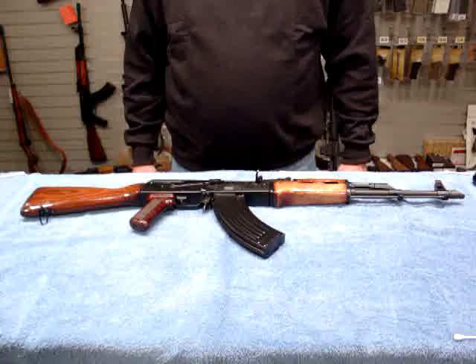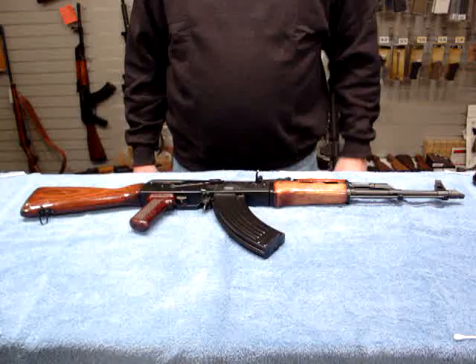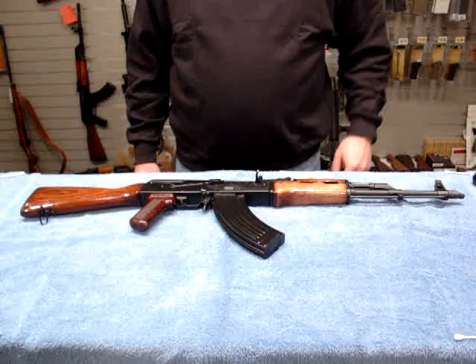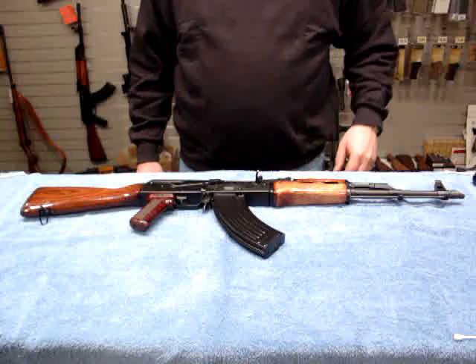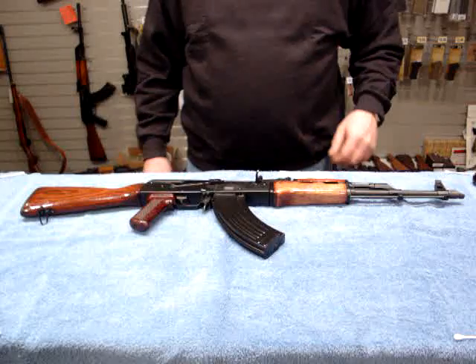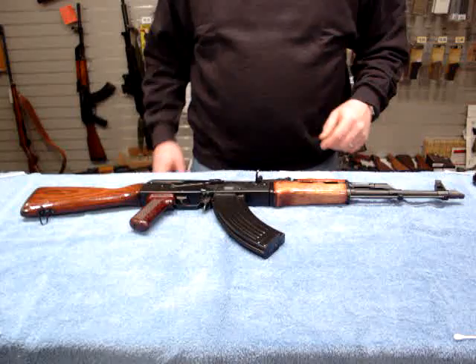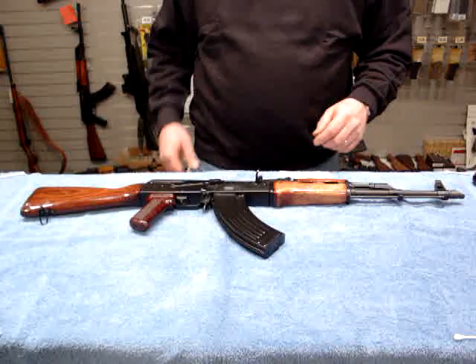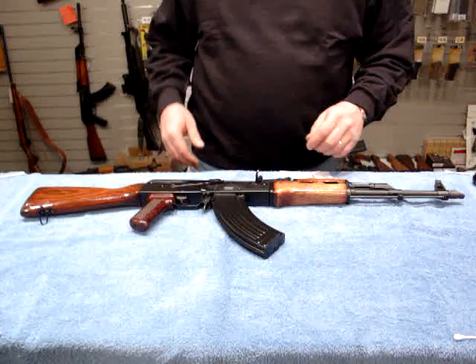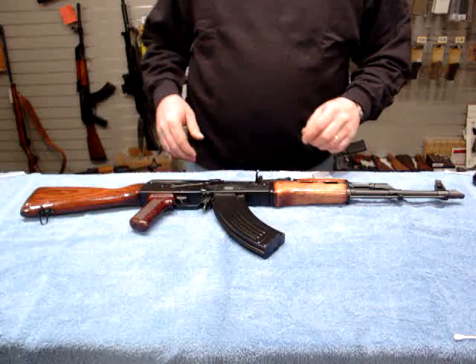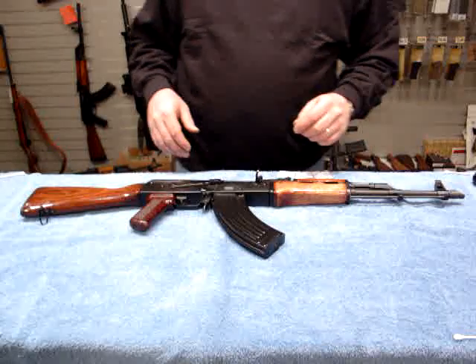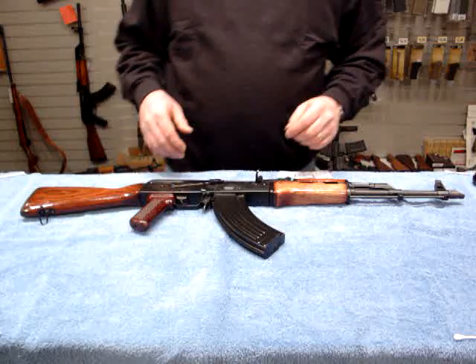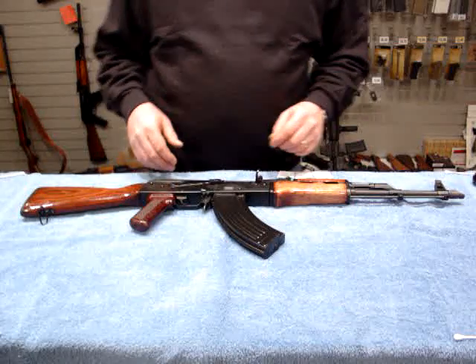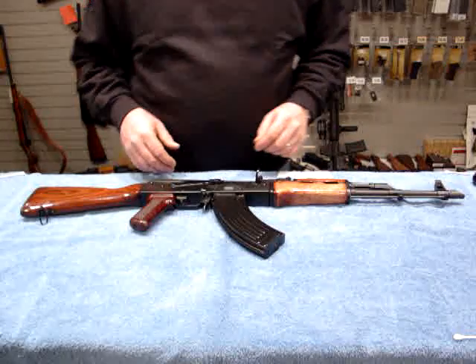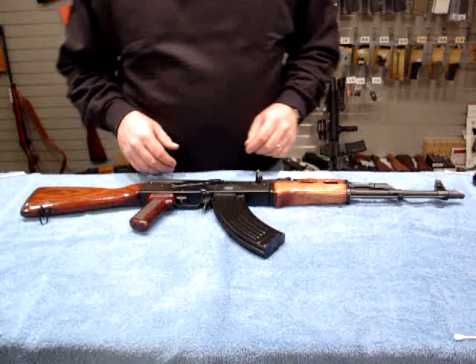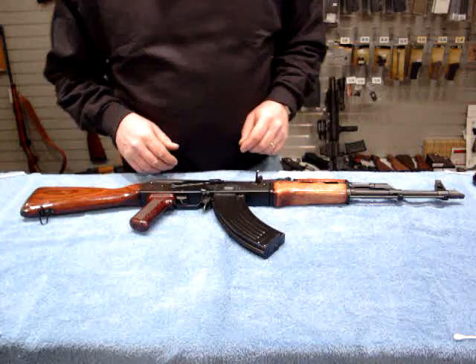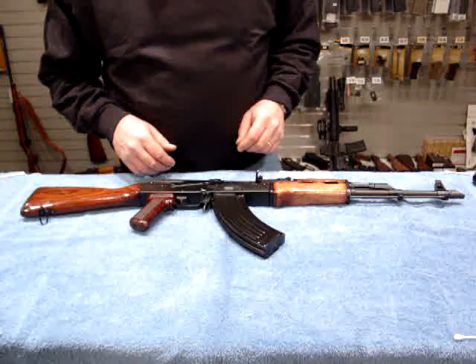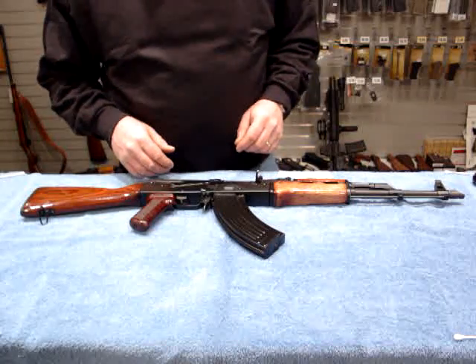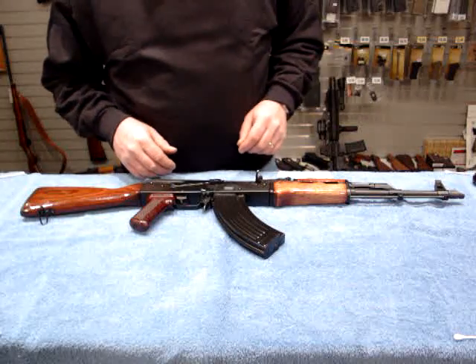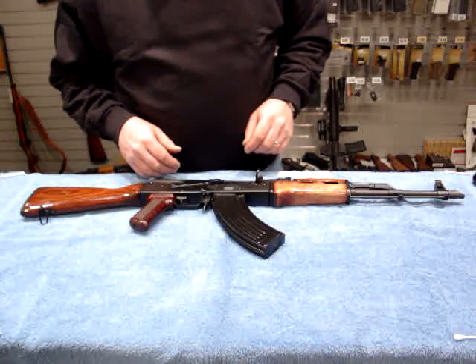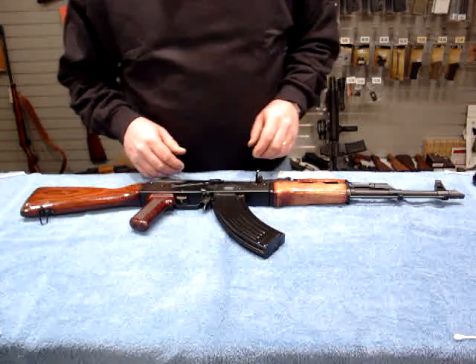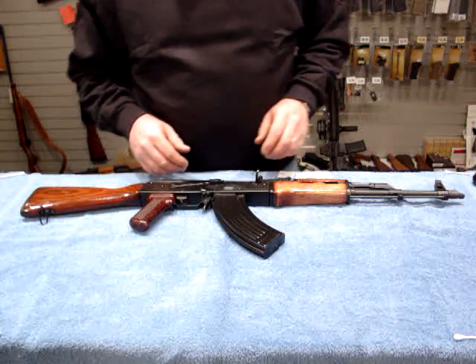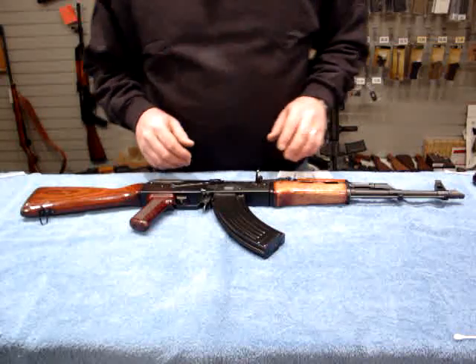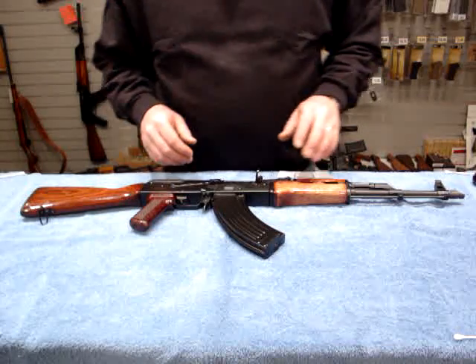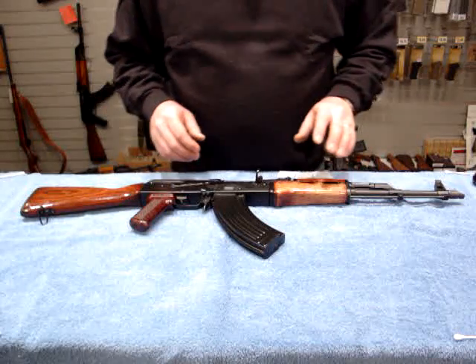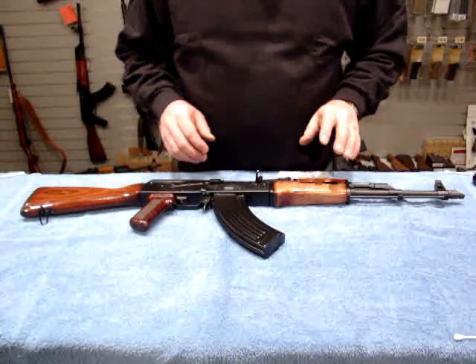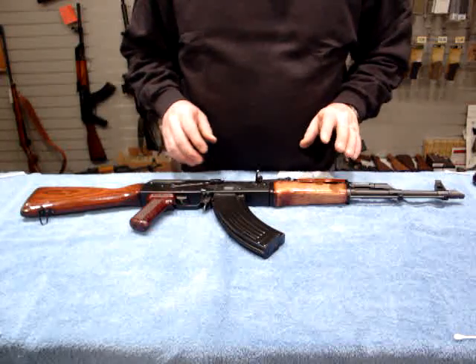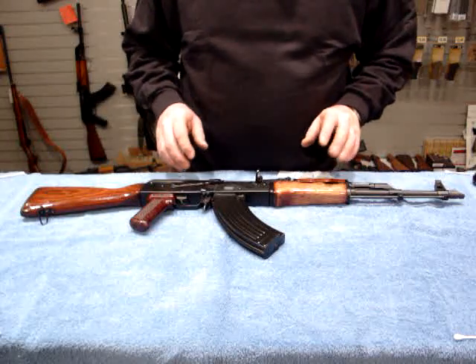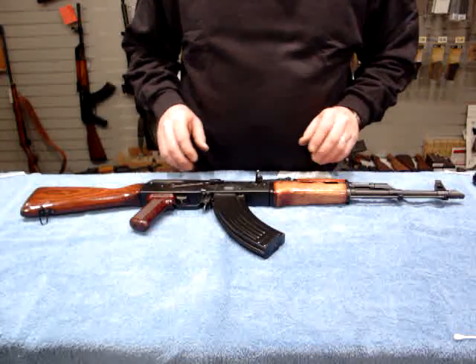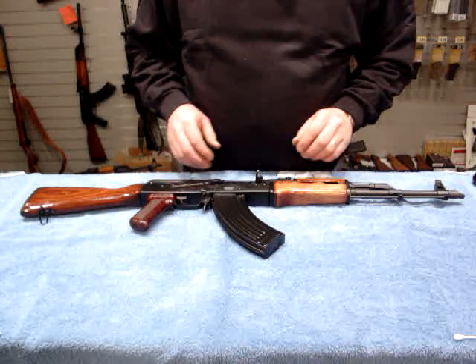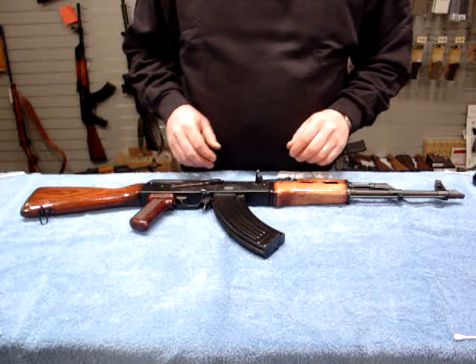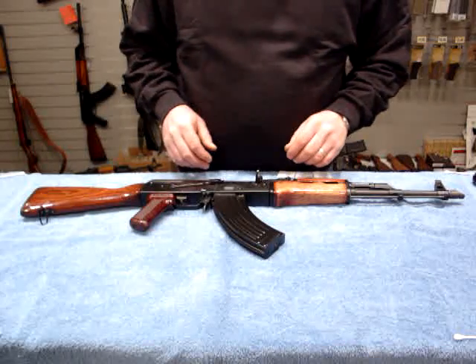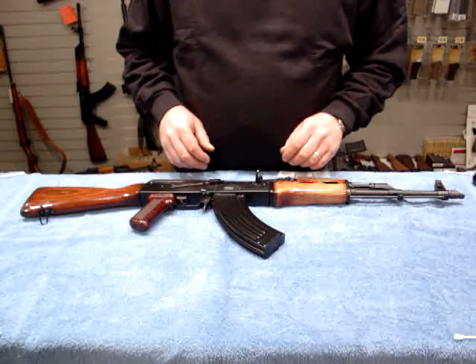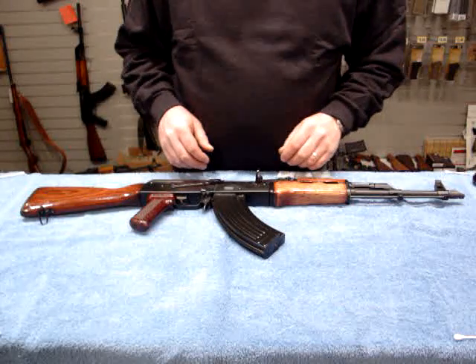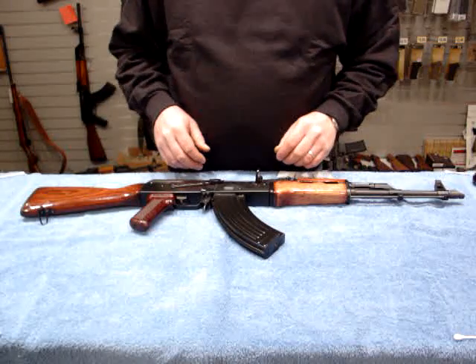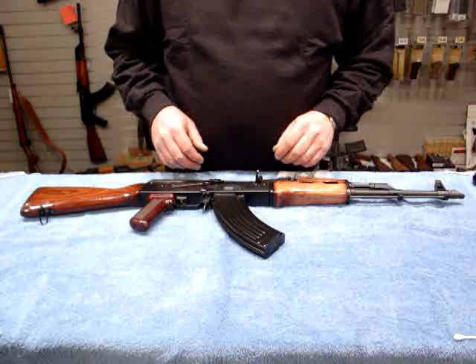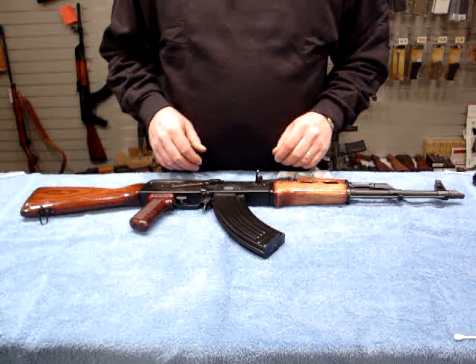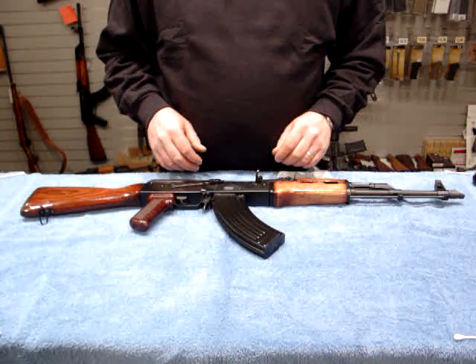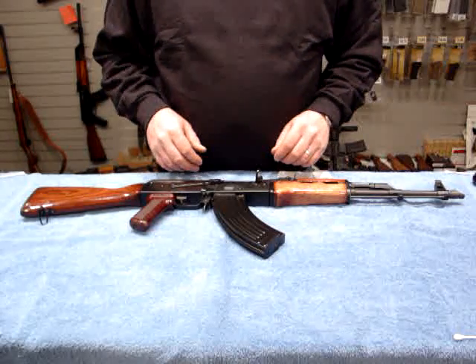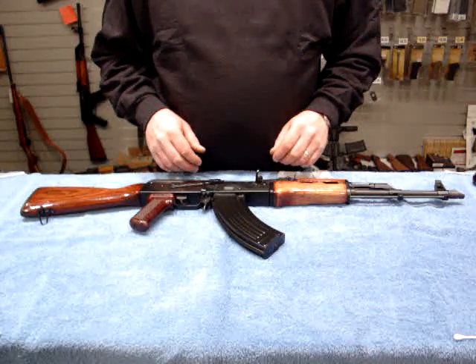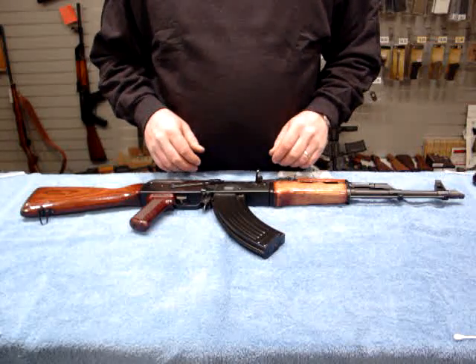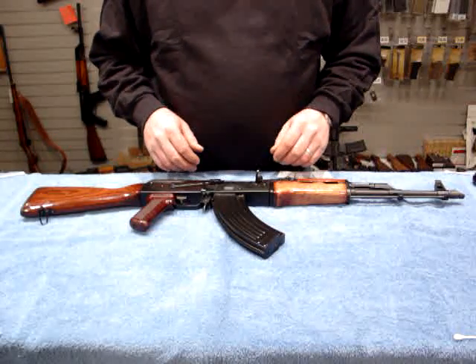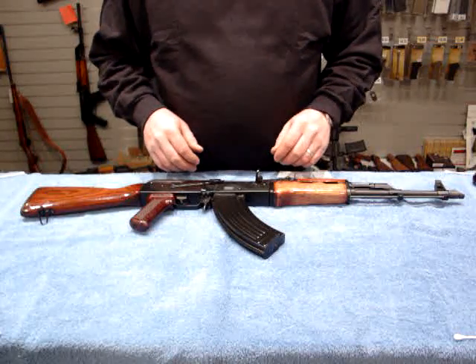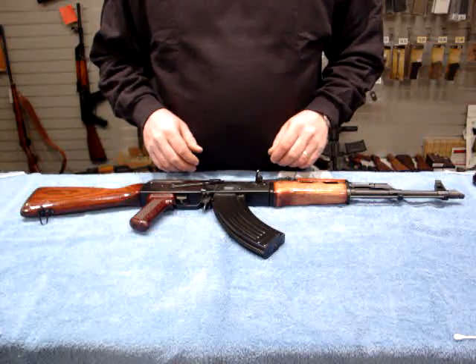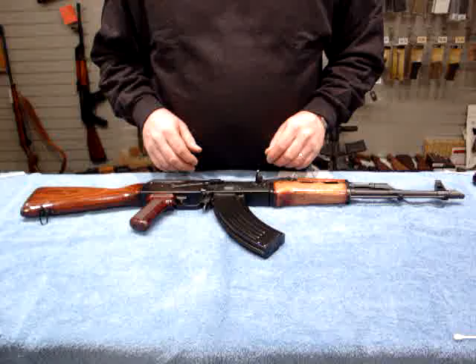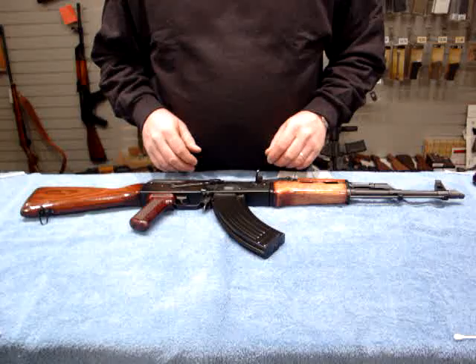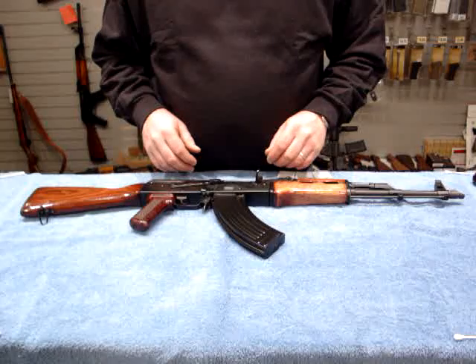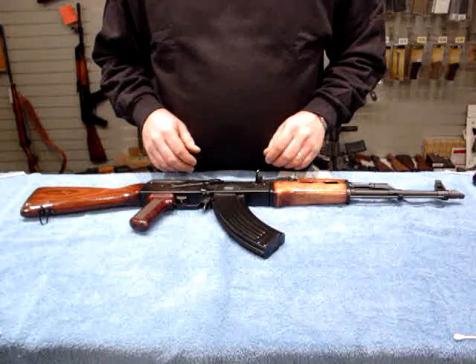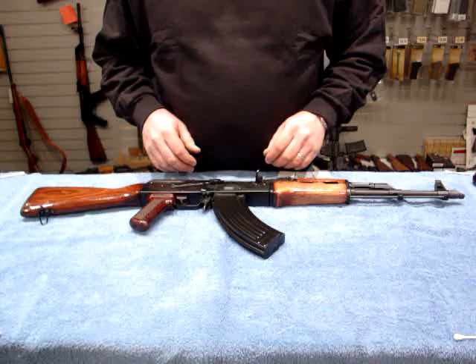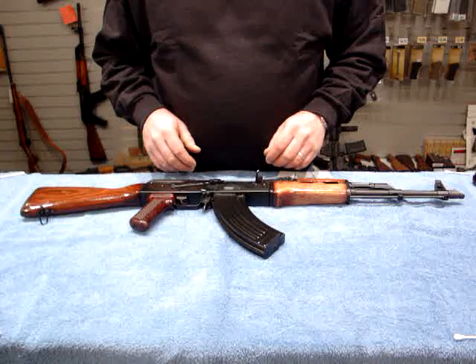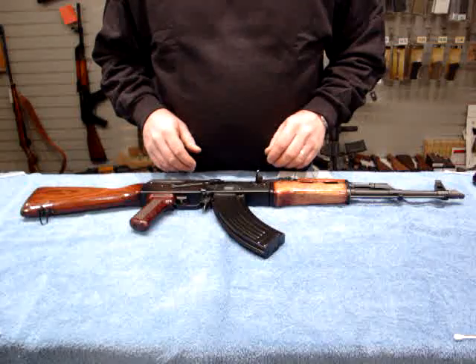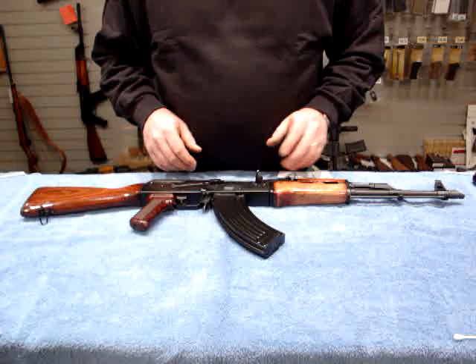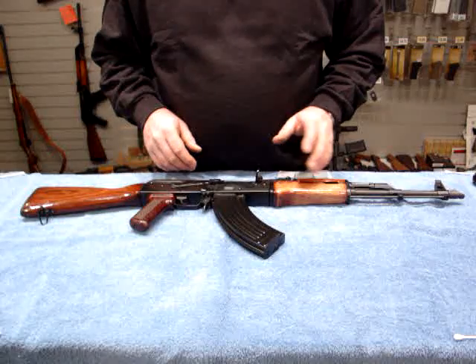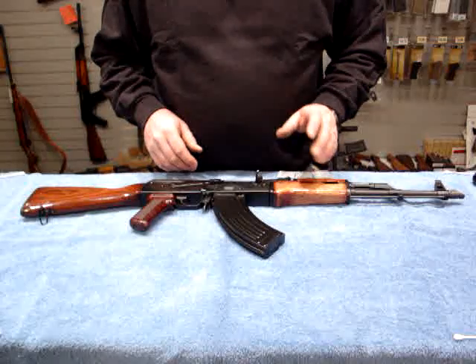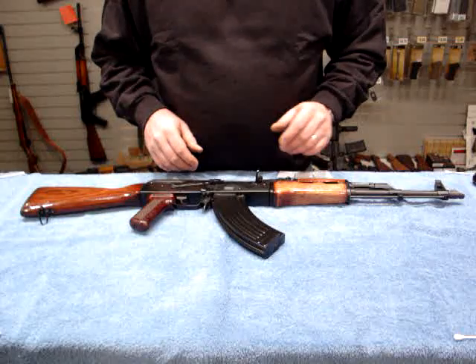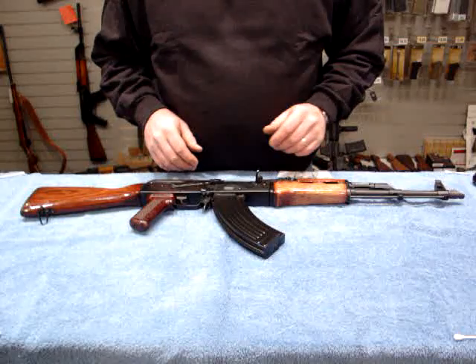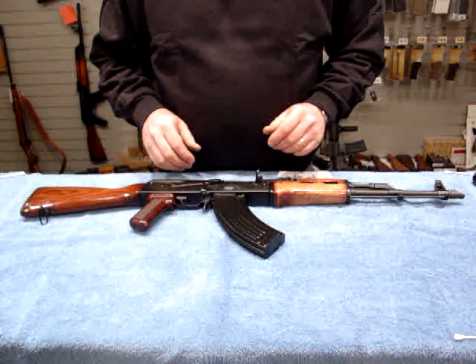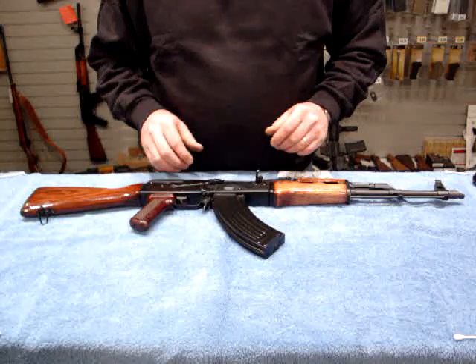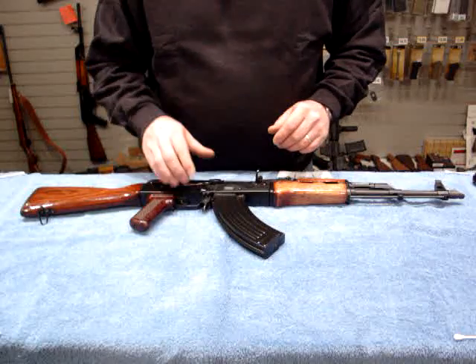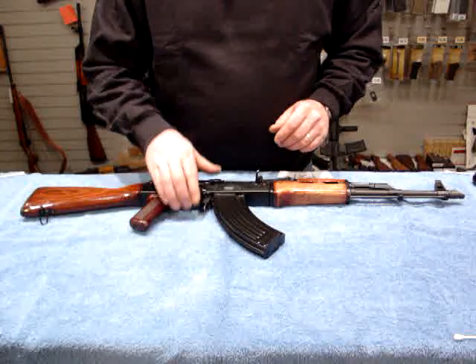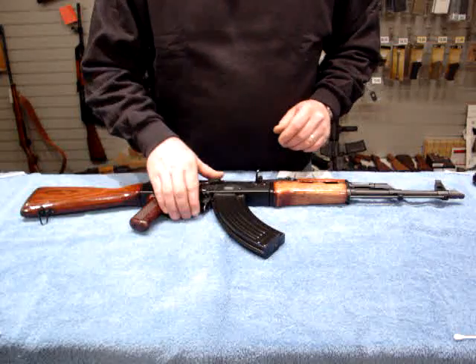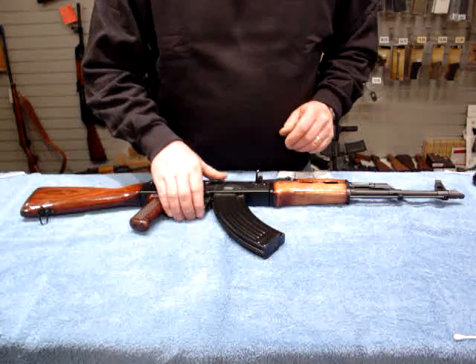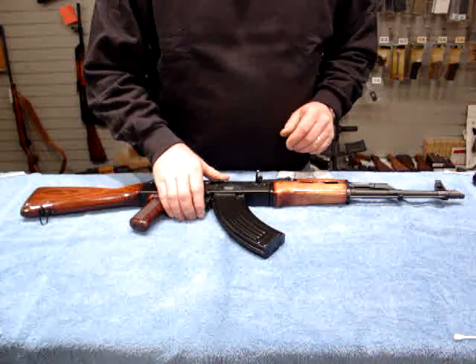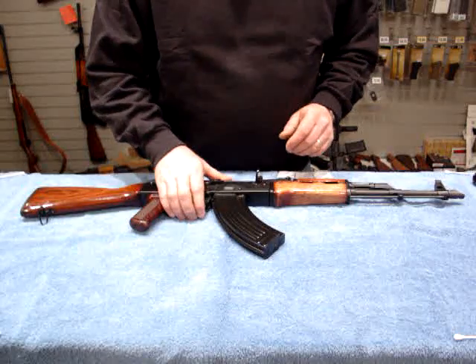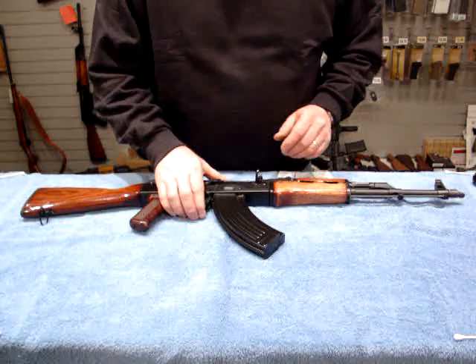Hi, I'm Jim from AirGardiness Depot, and today I'm going to give a brief overview of the cleaning kit from Kalashnikov.